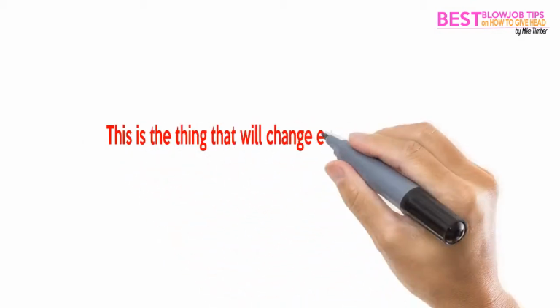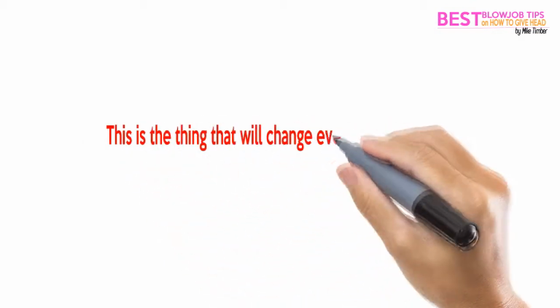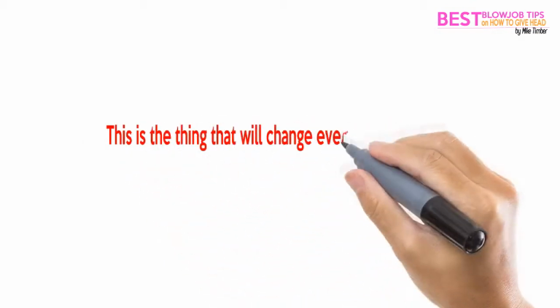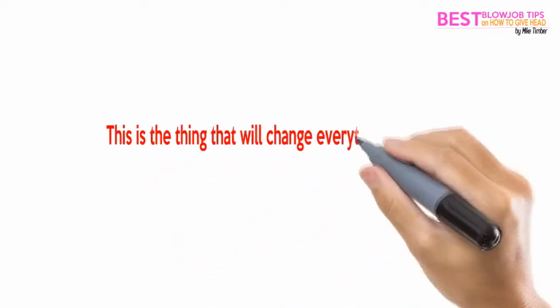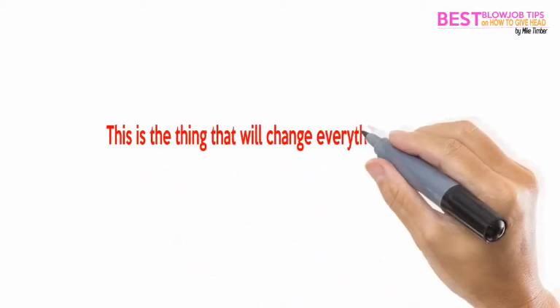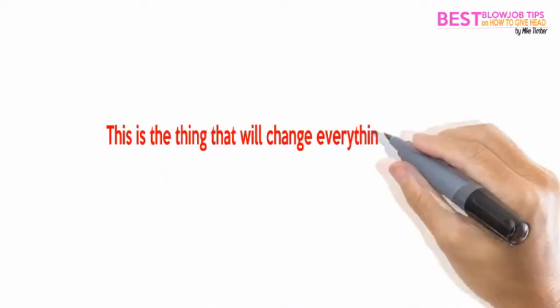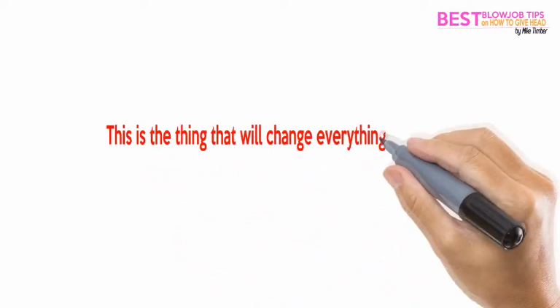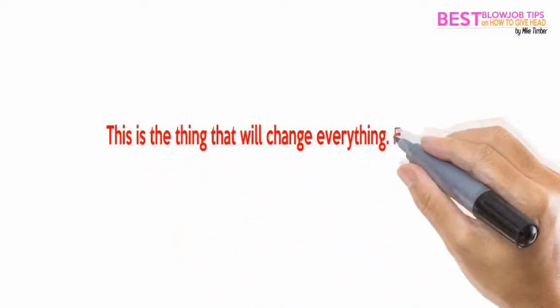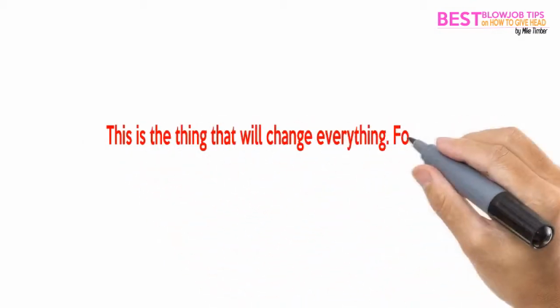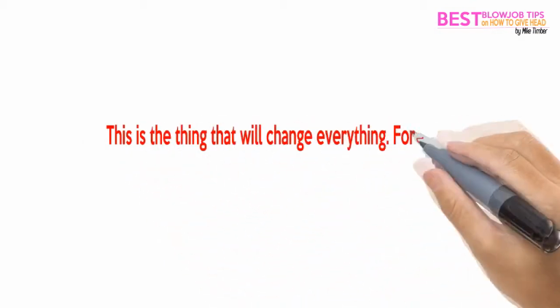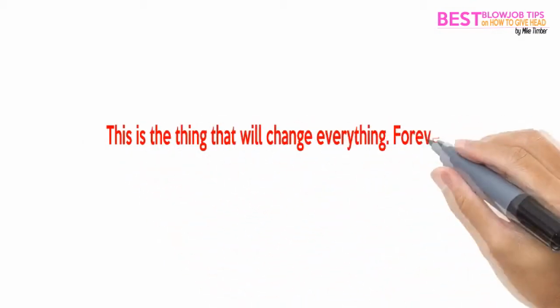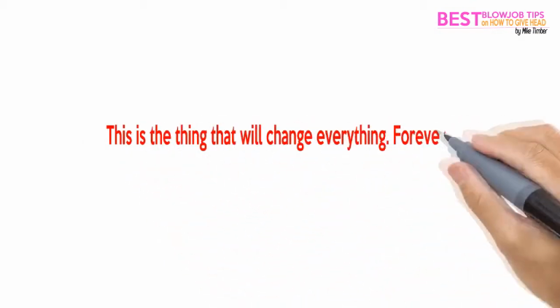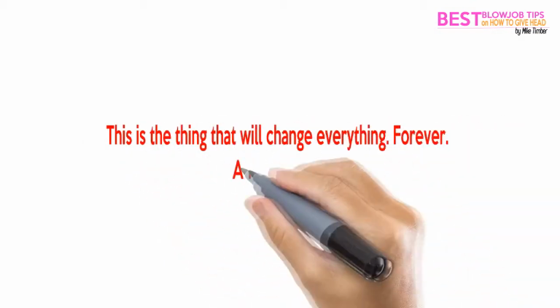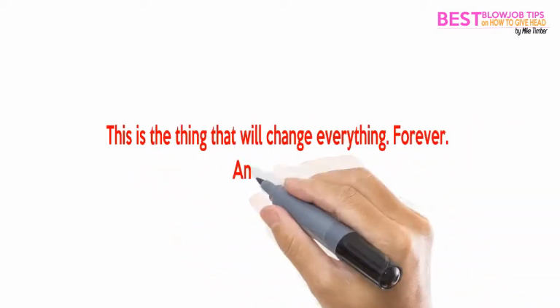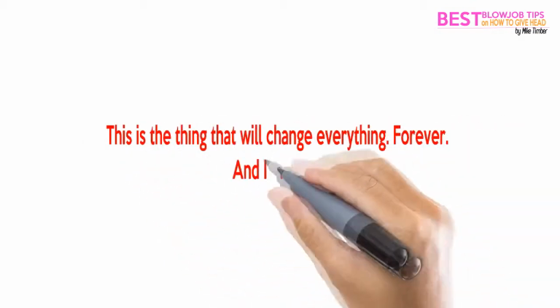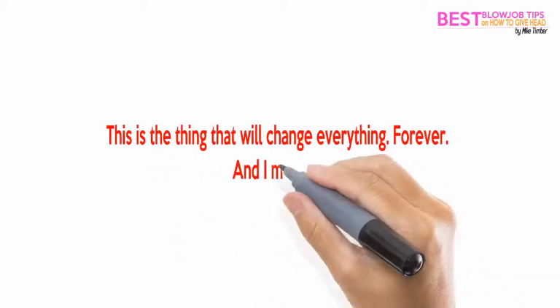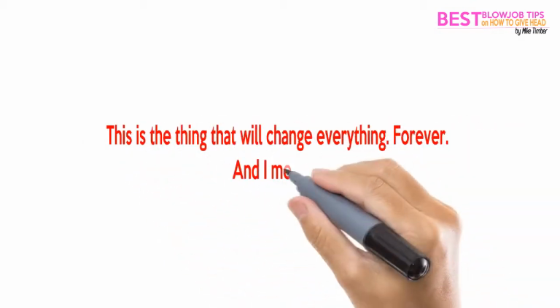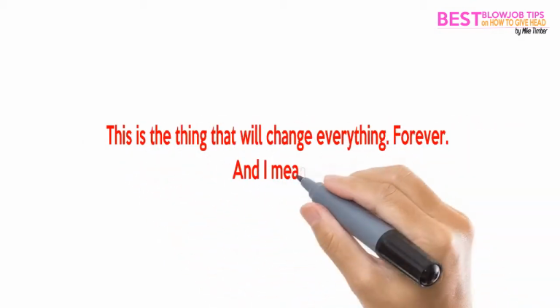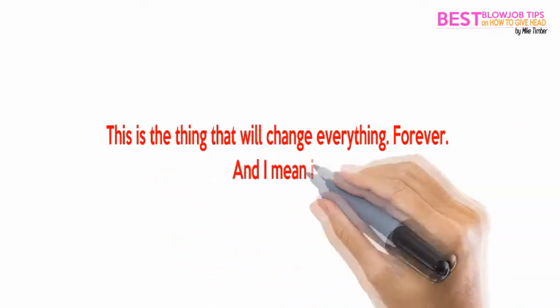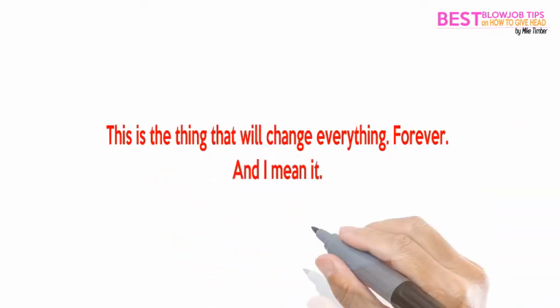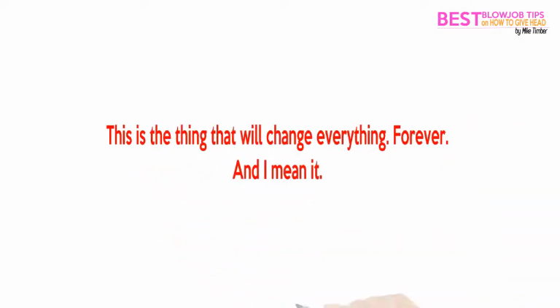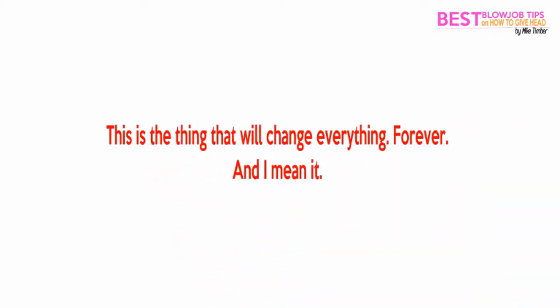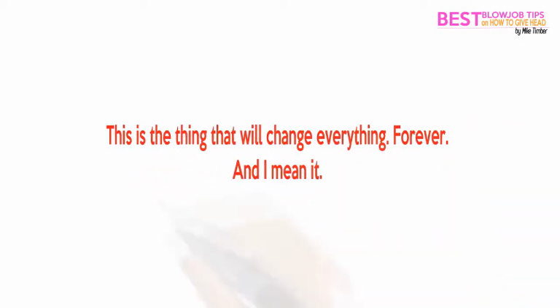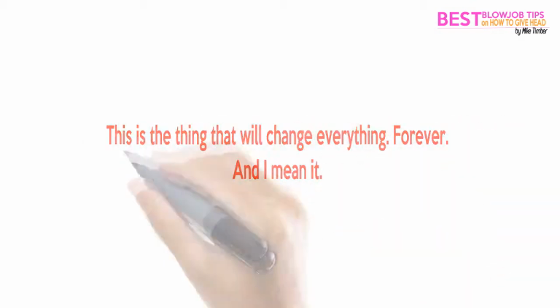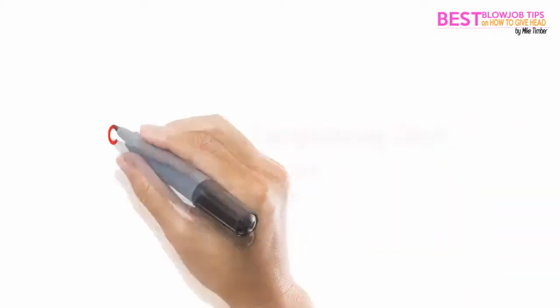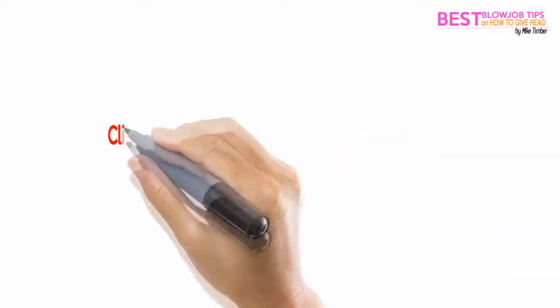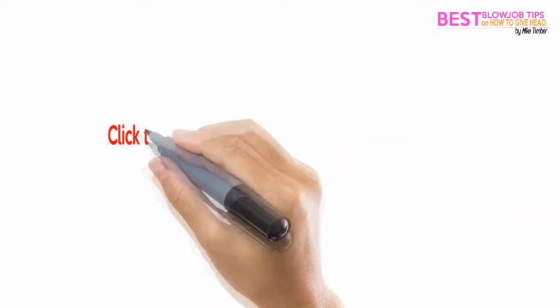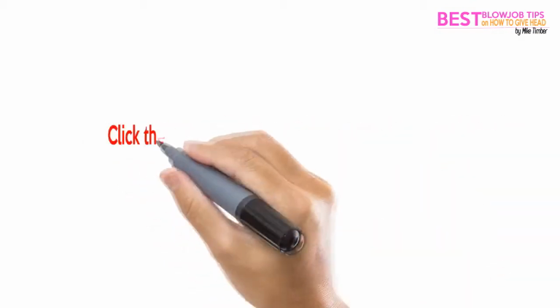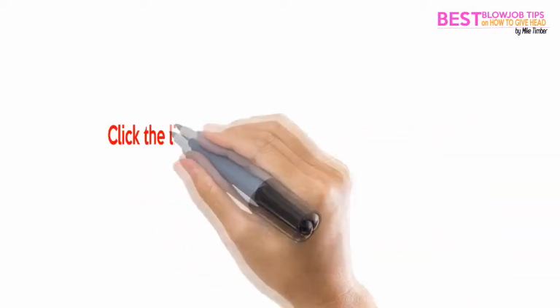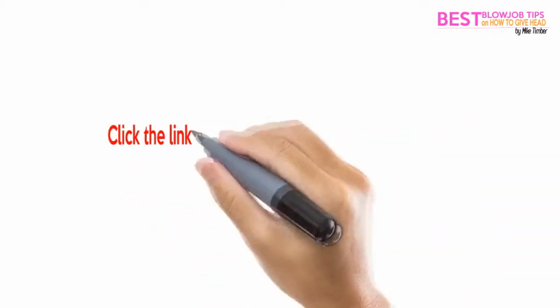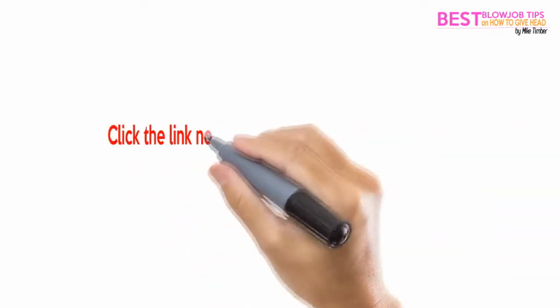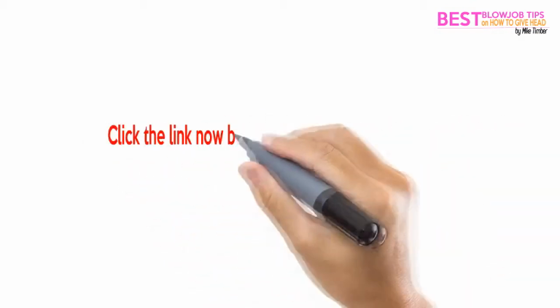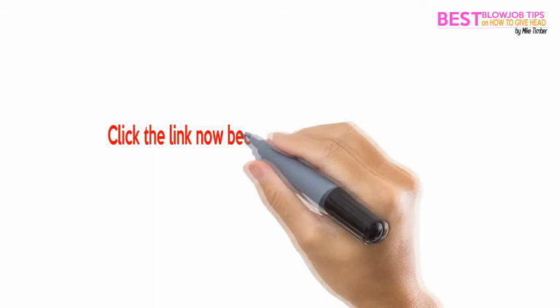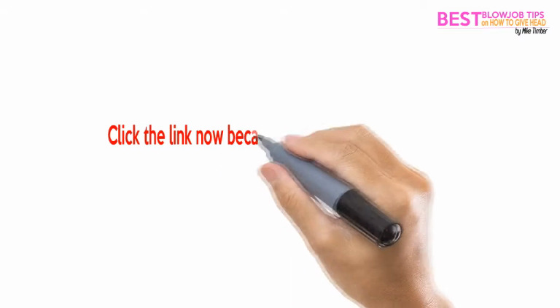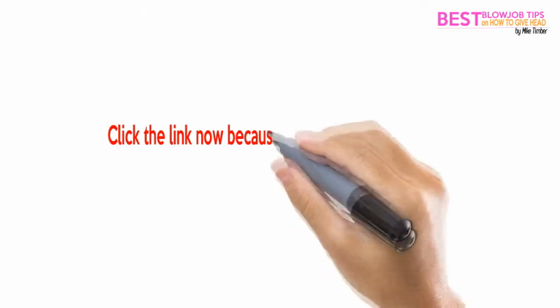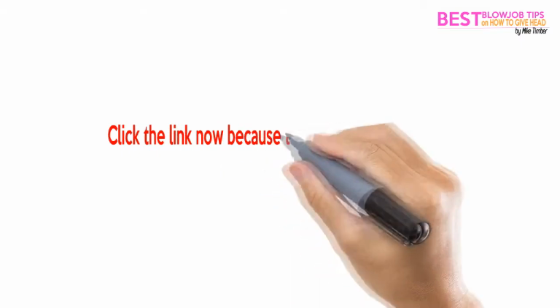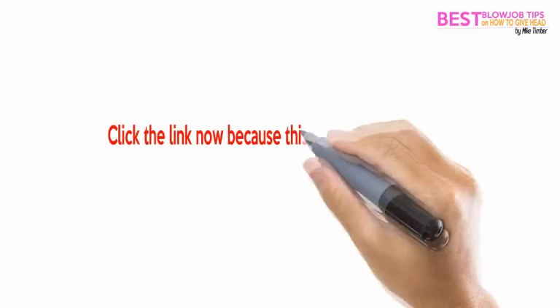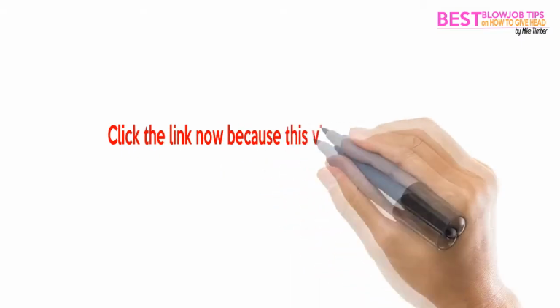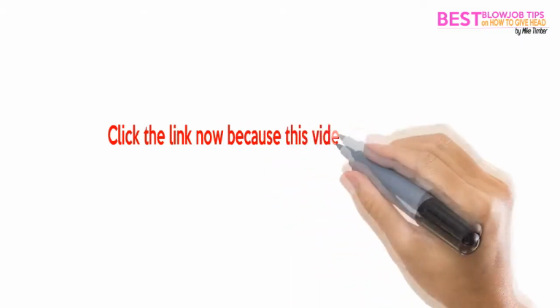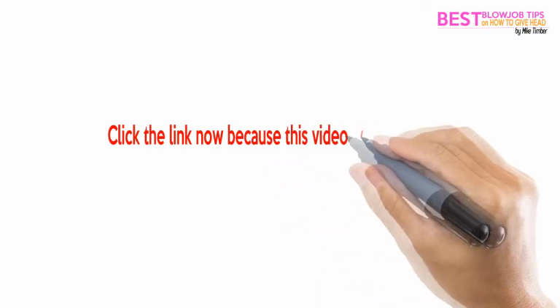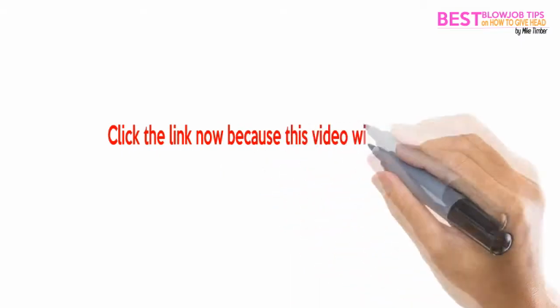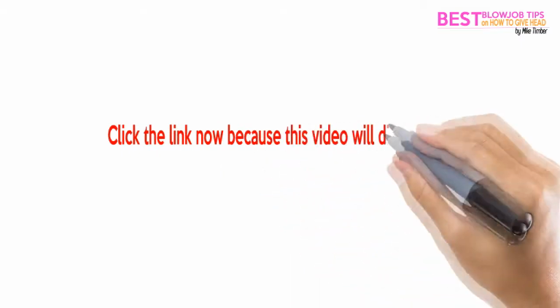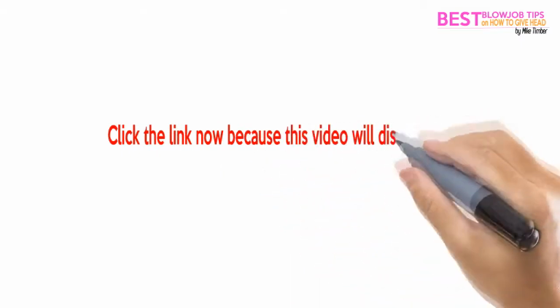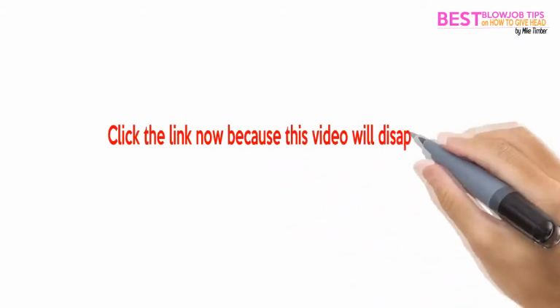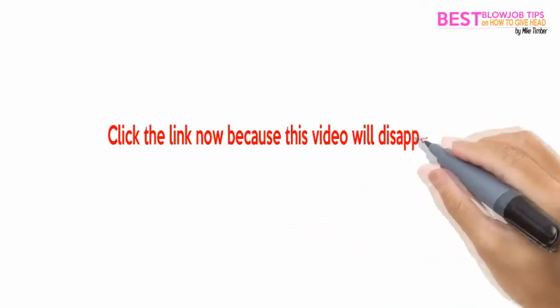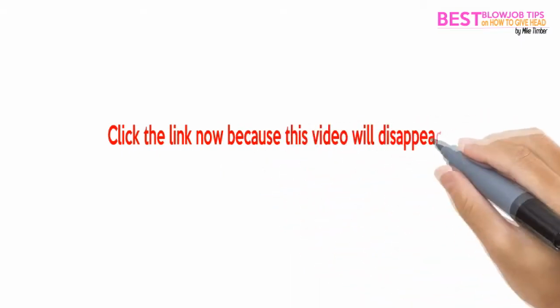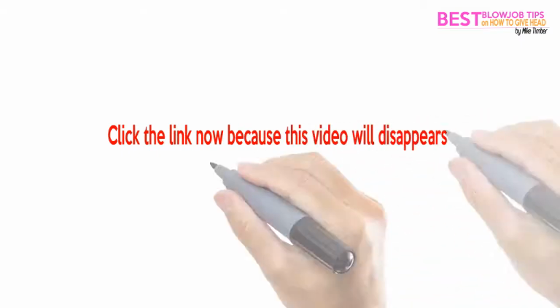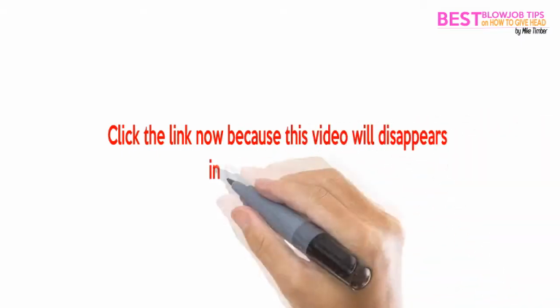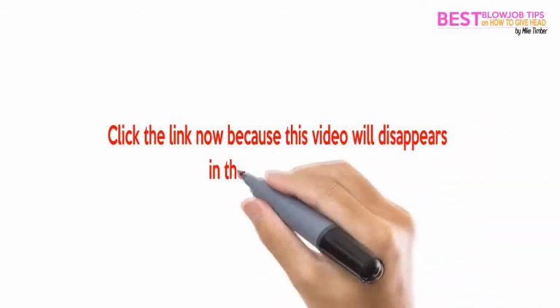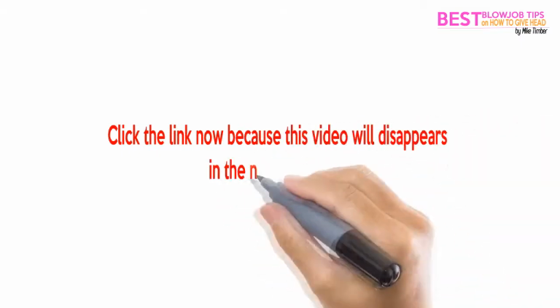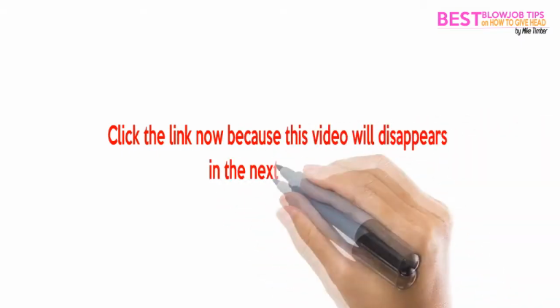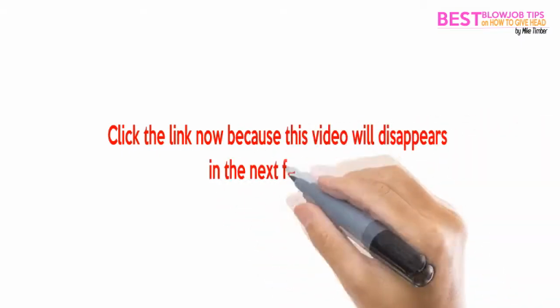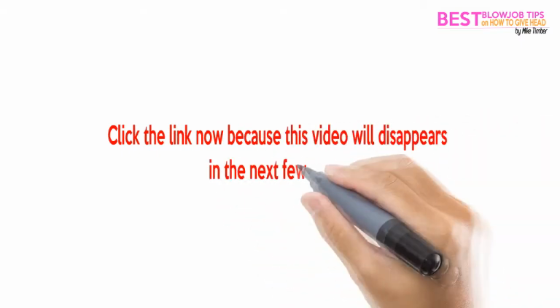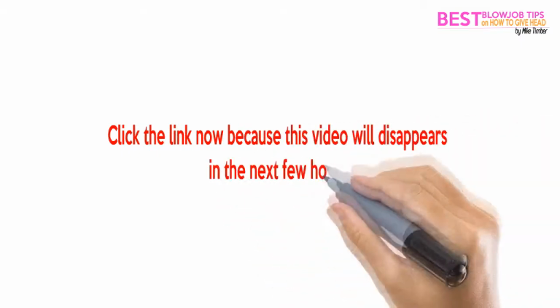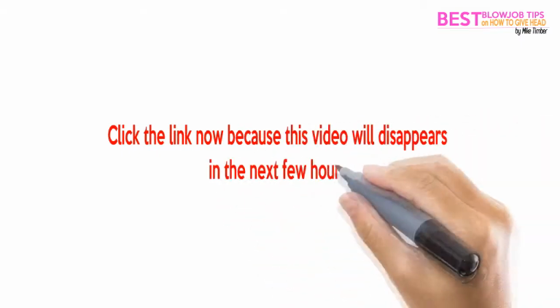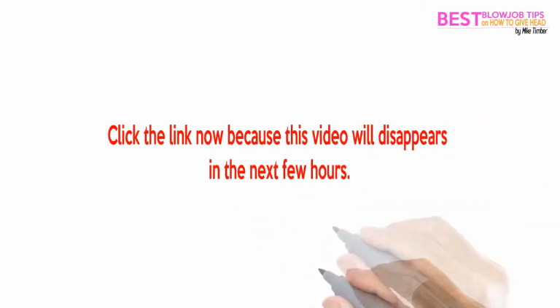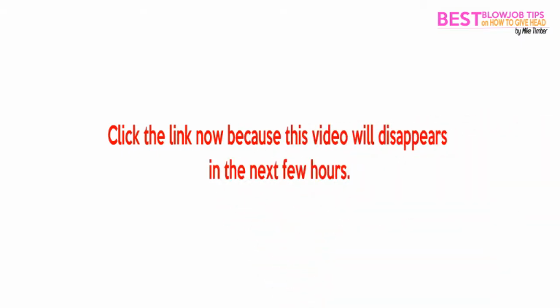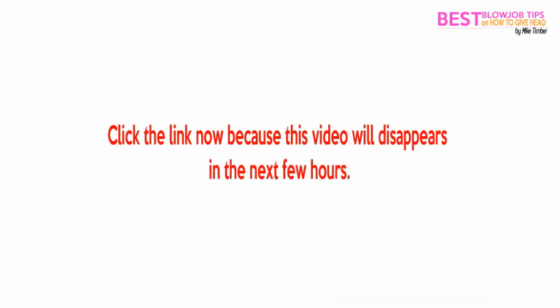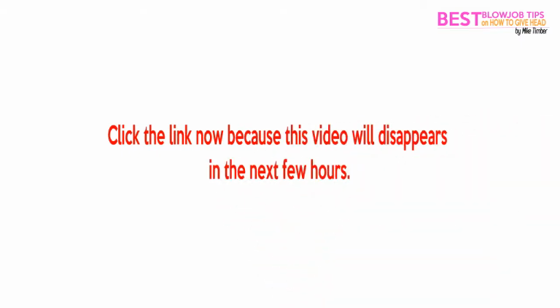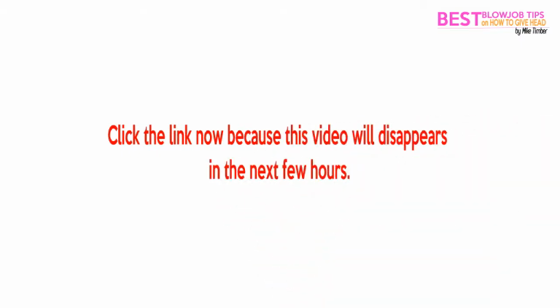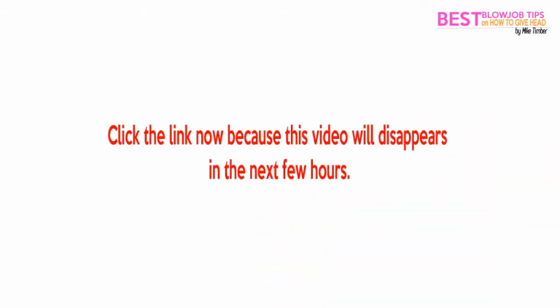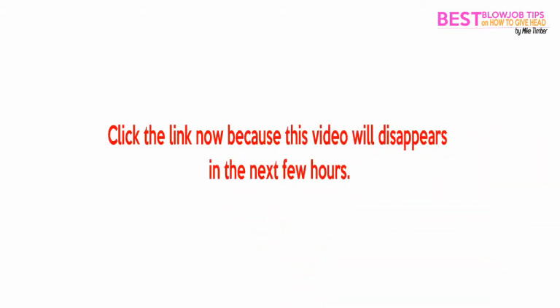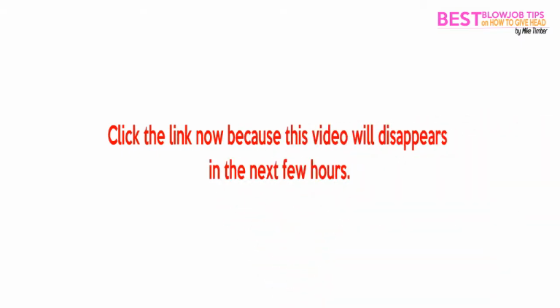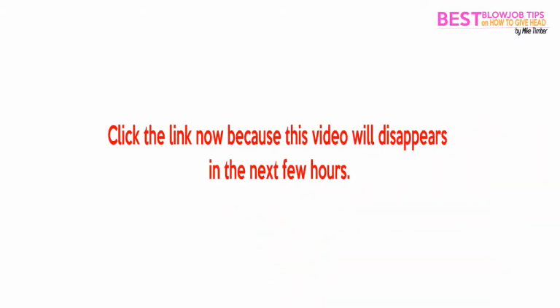This is the thing that will change everything. Forever. And I mean it. Click the link now because this video will disappear in the next few hours.